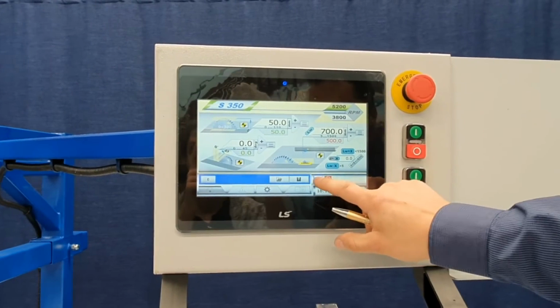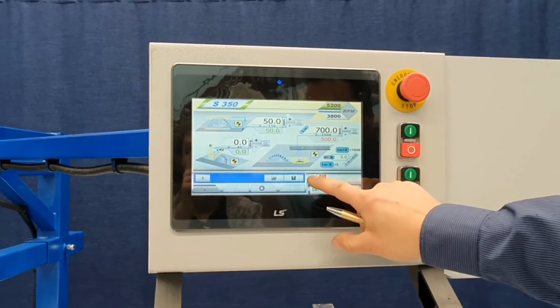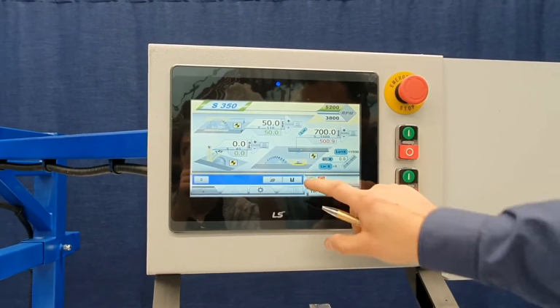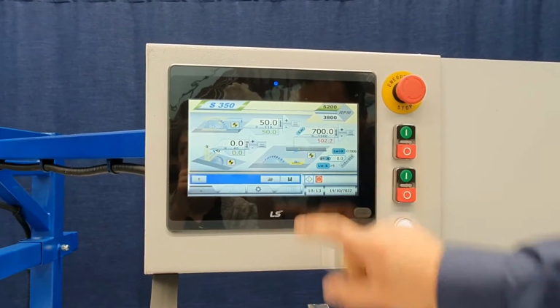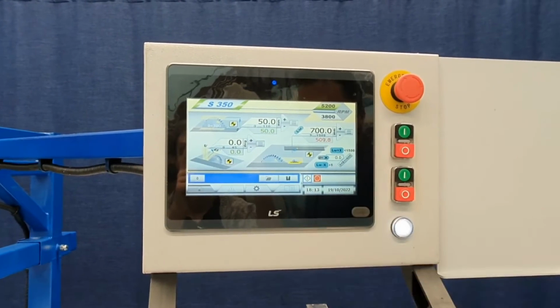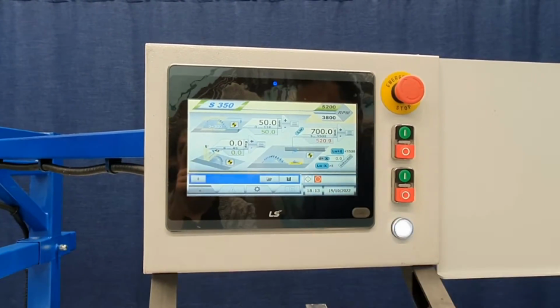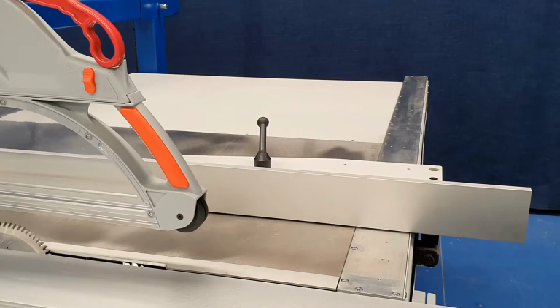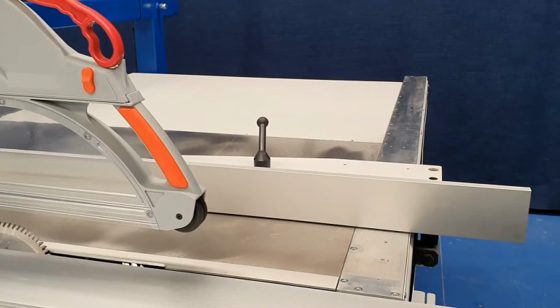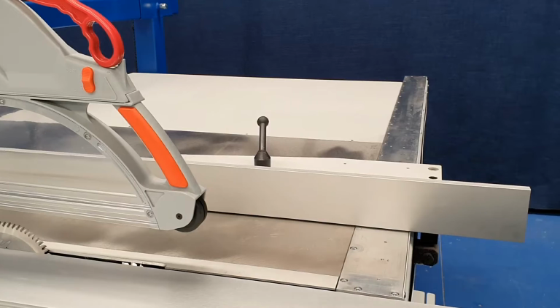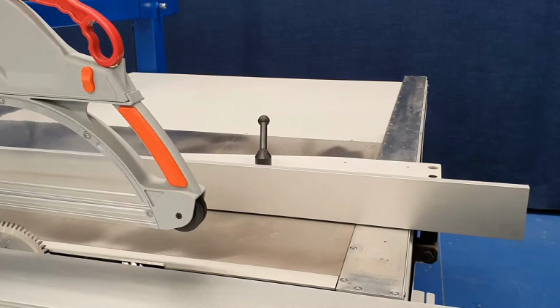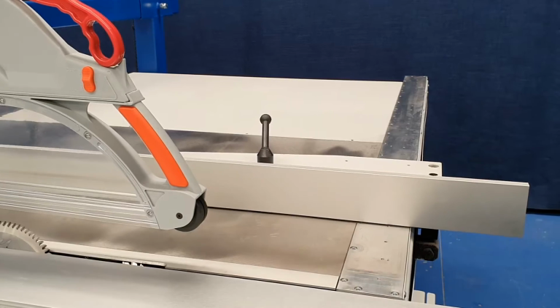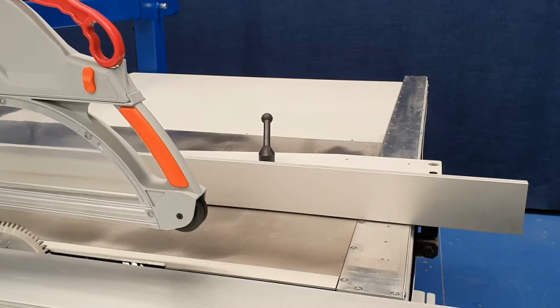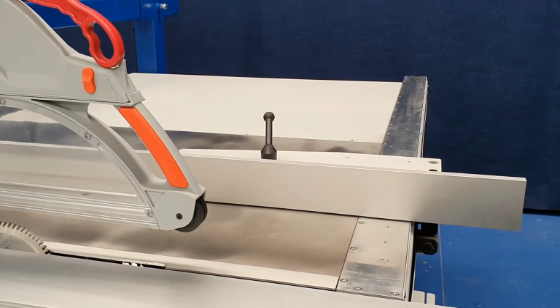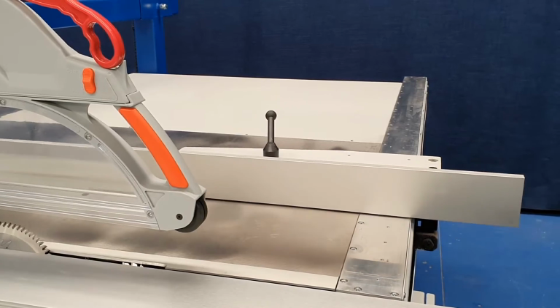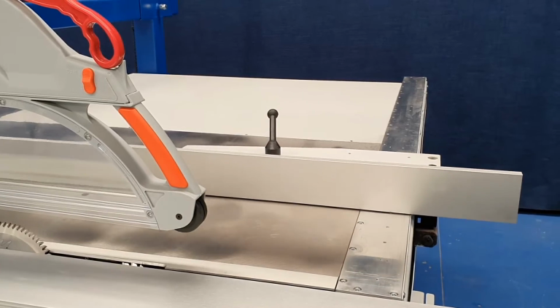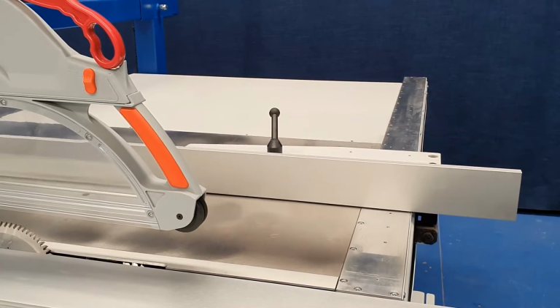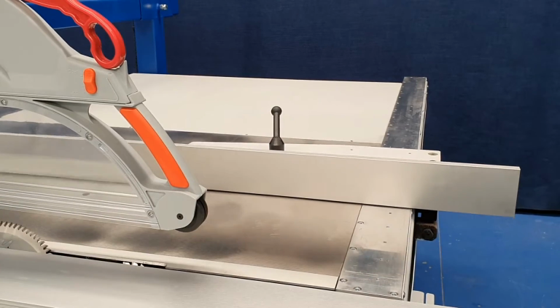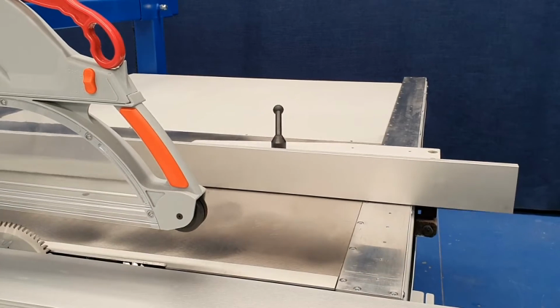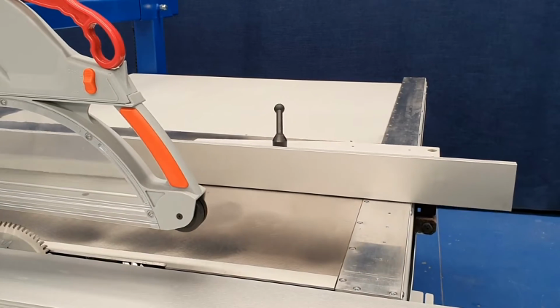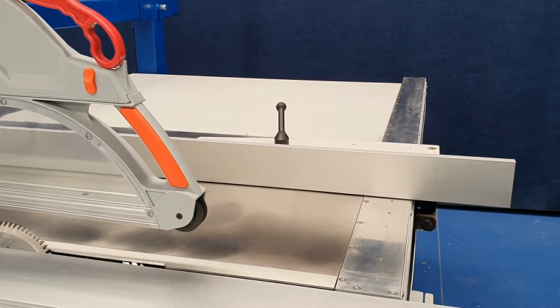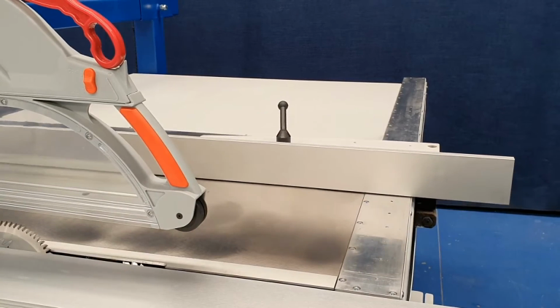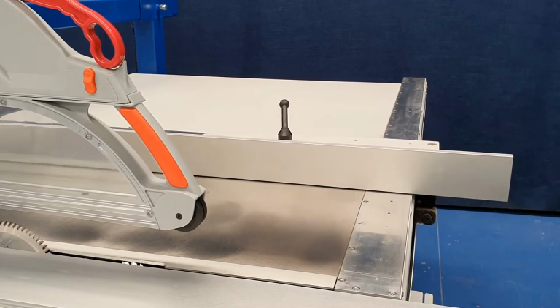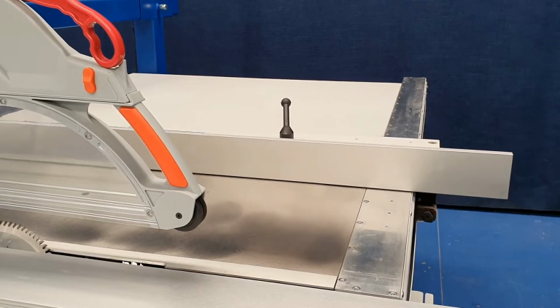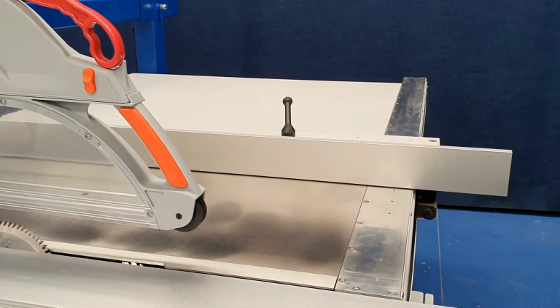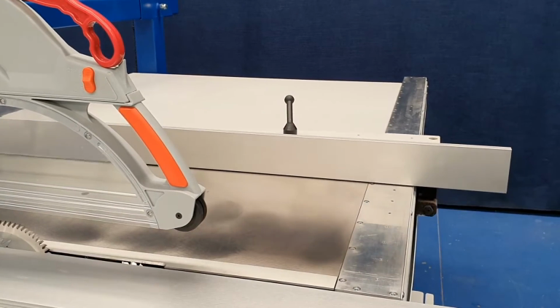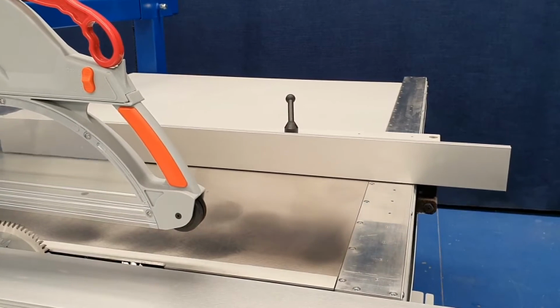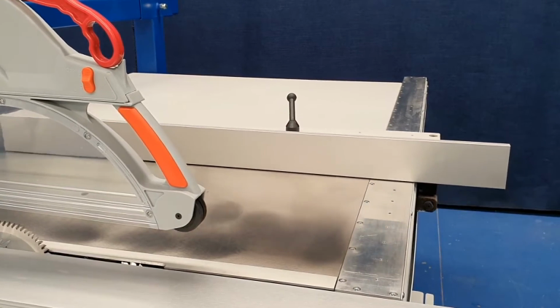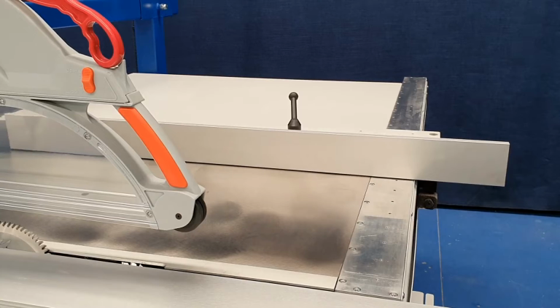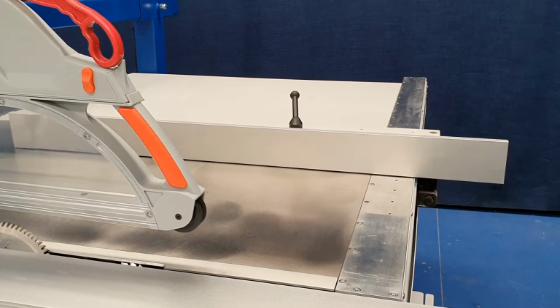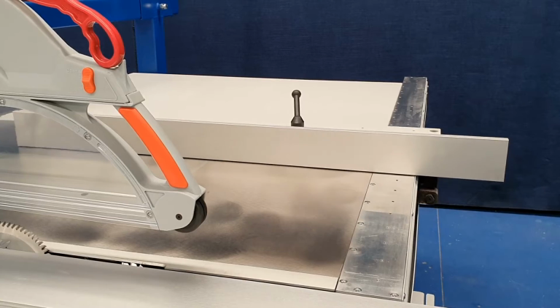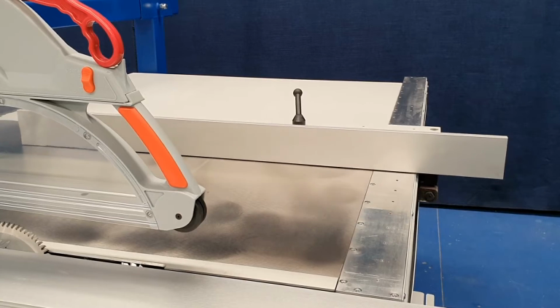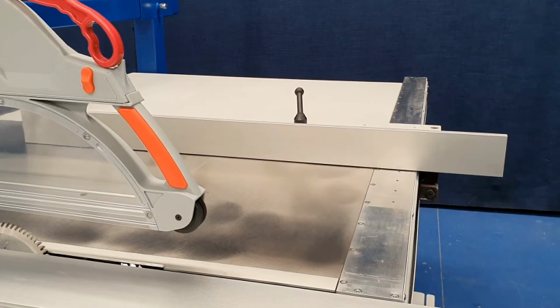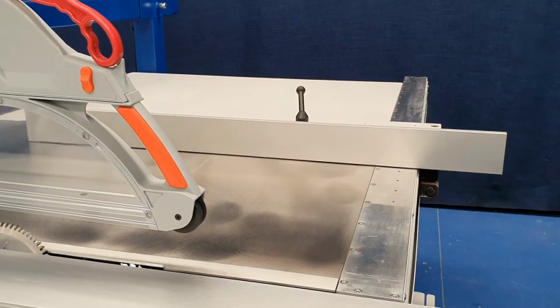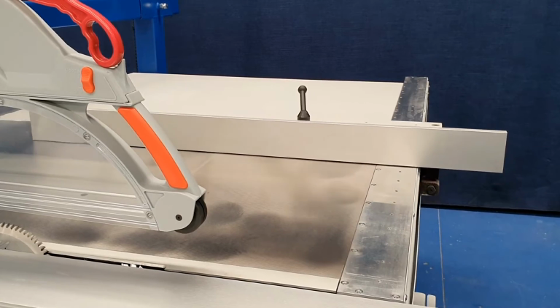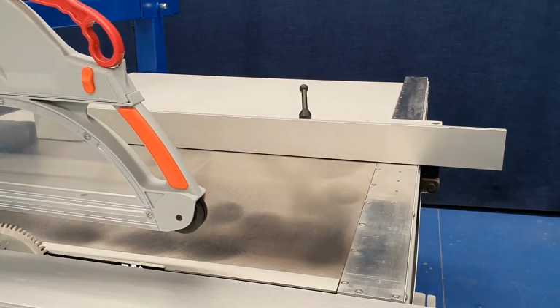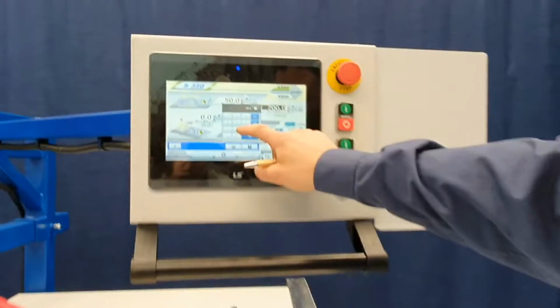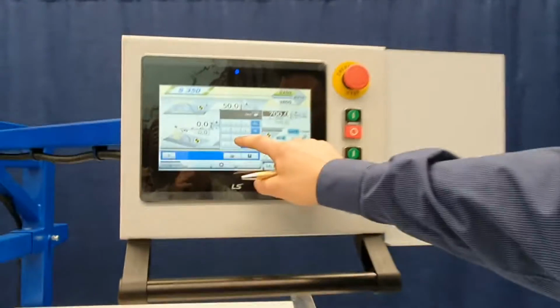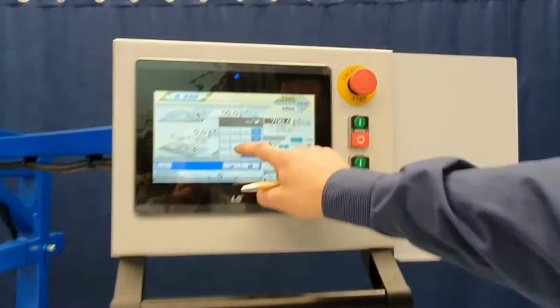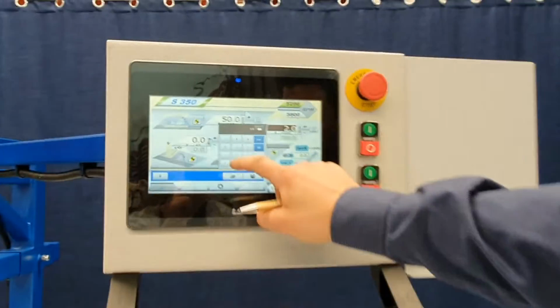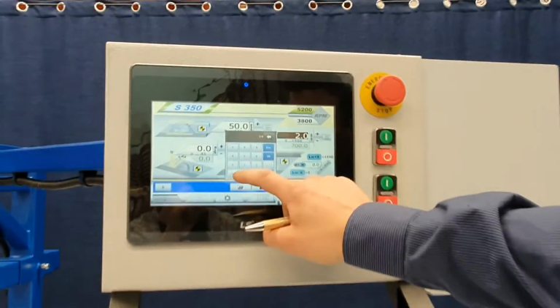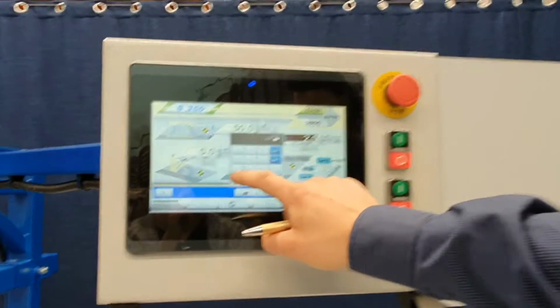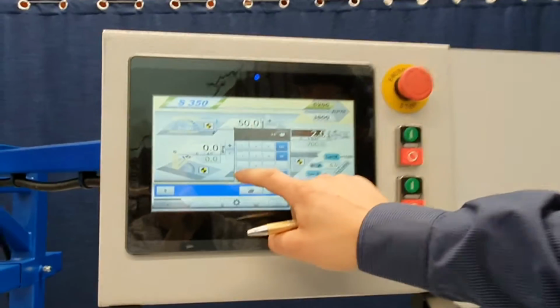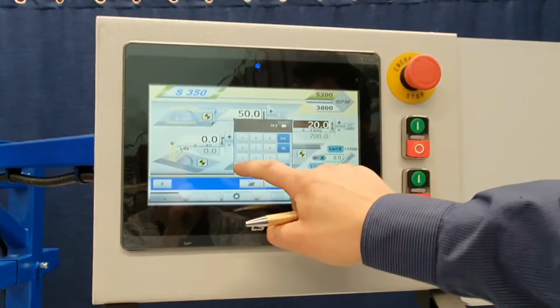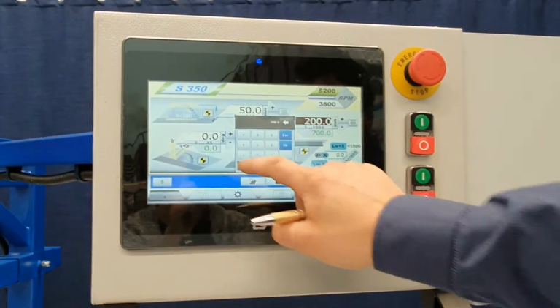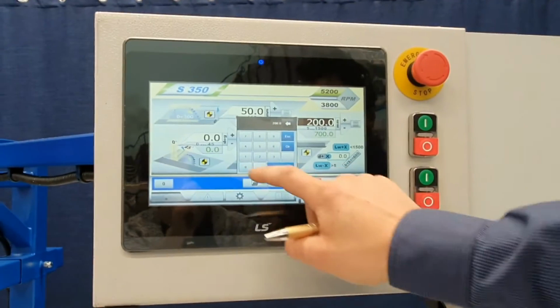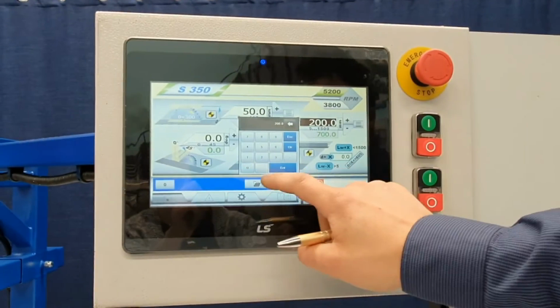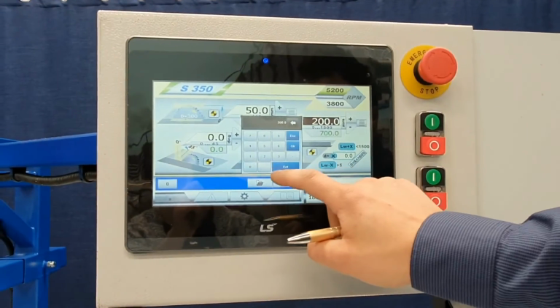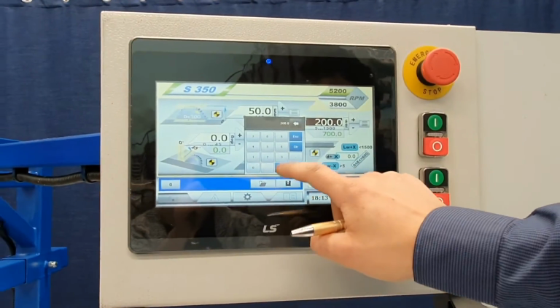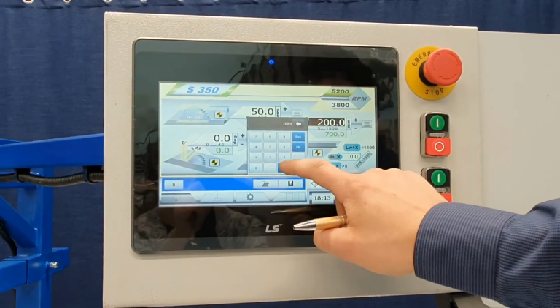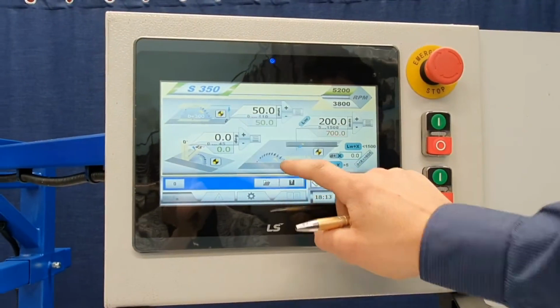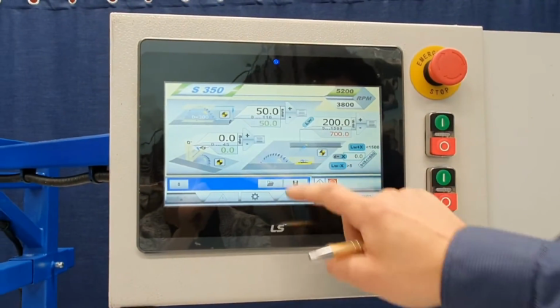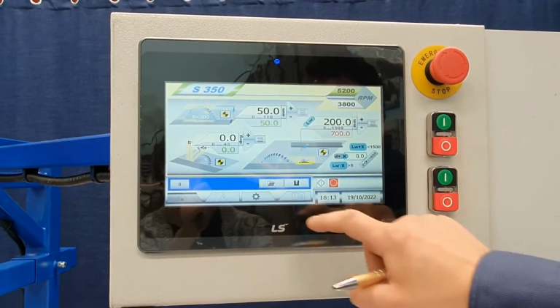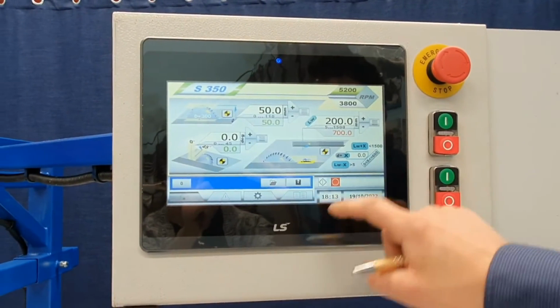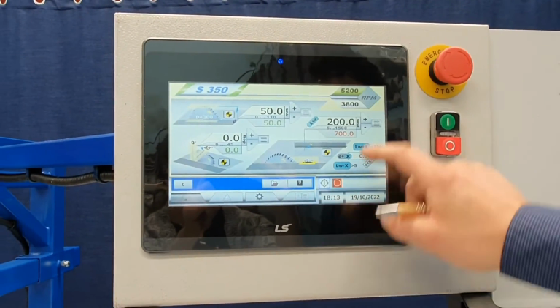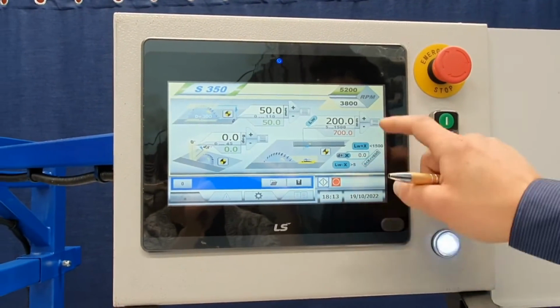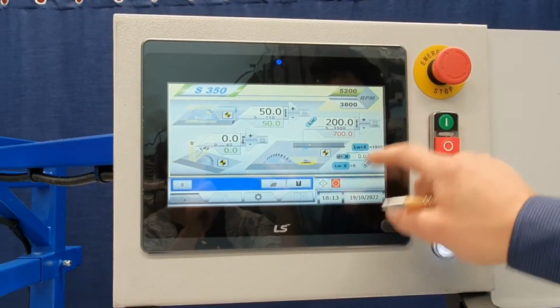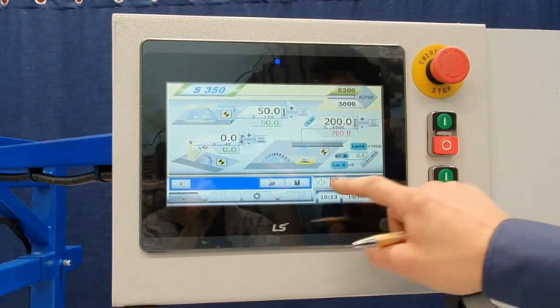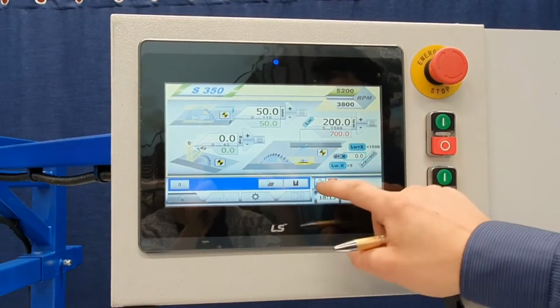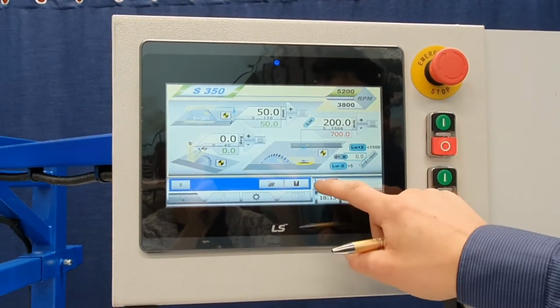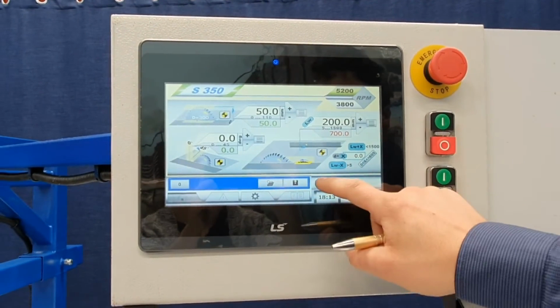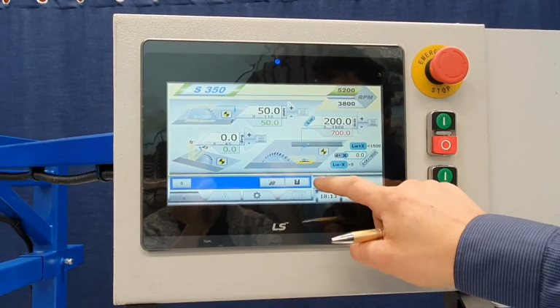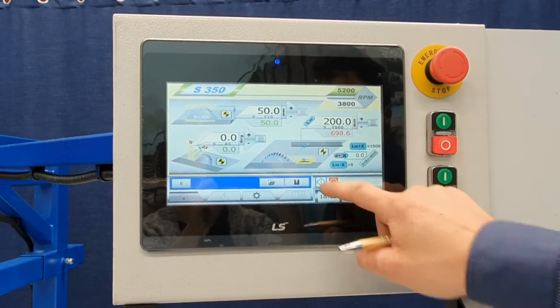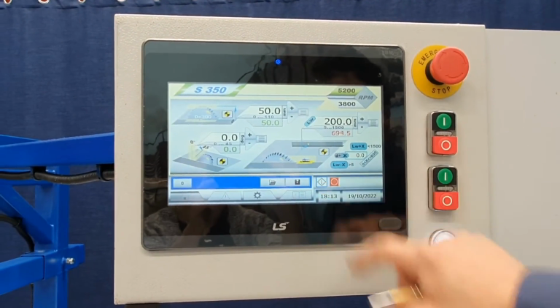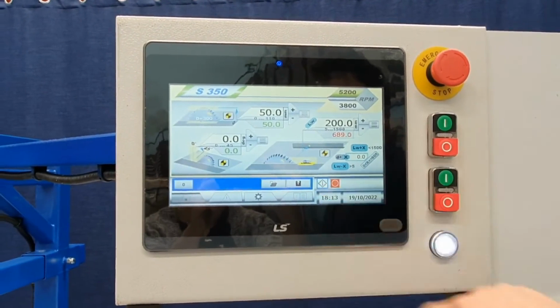Start. The rip fence moves away. I'll do it again for the camera — we'll go 200. Start.